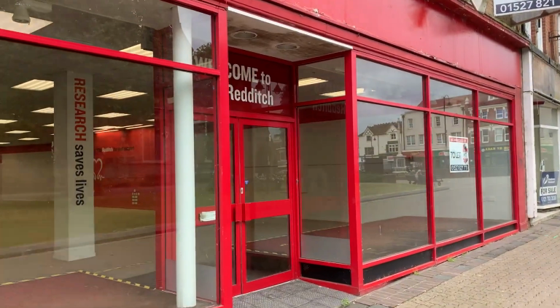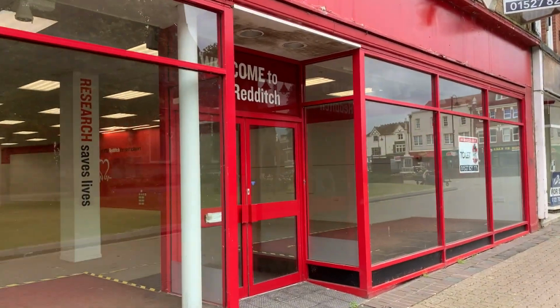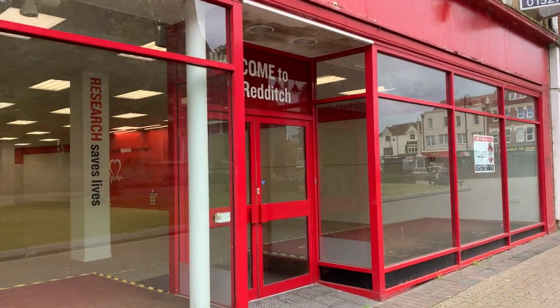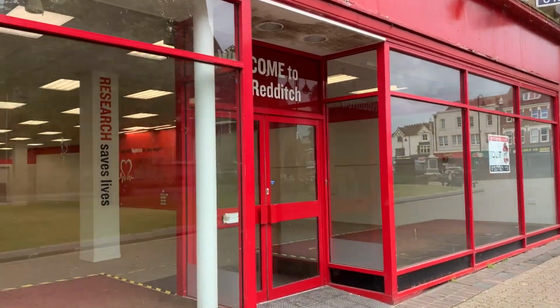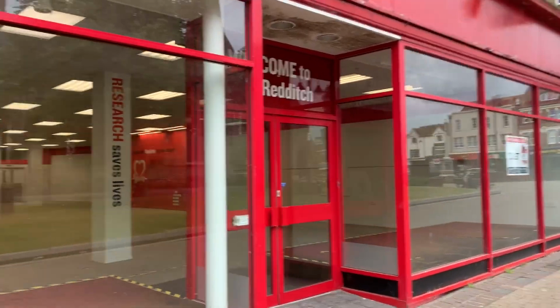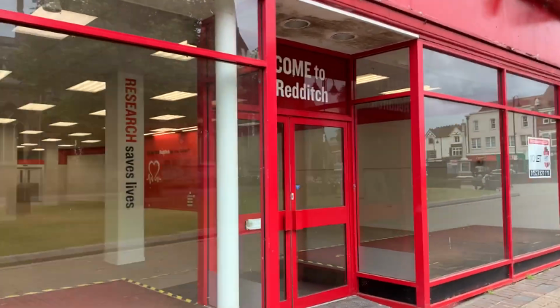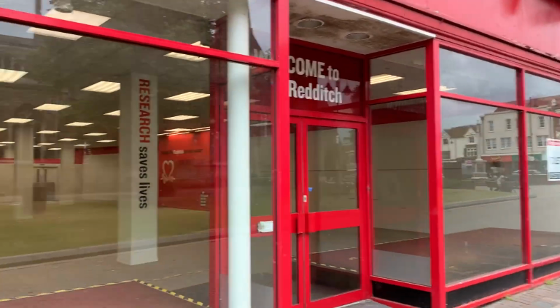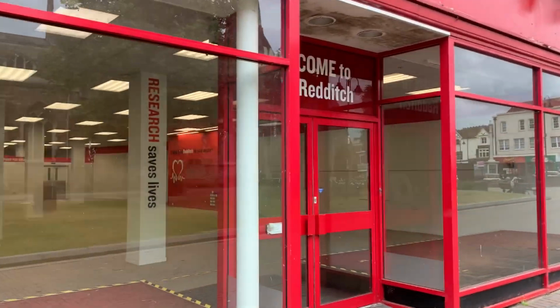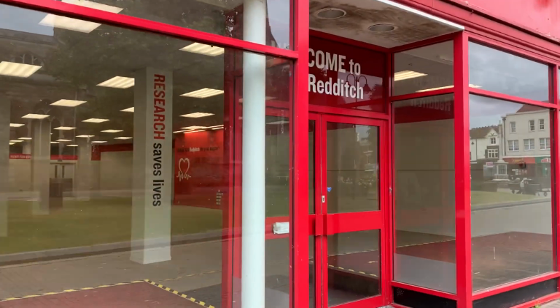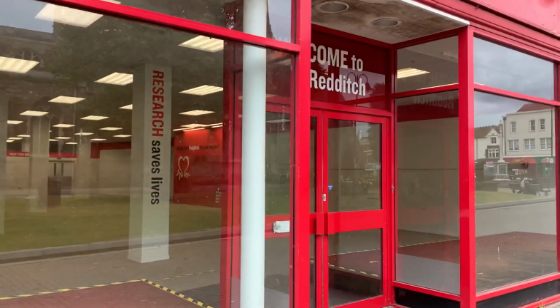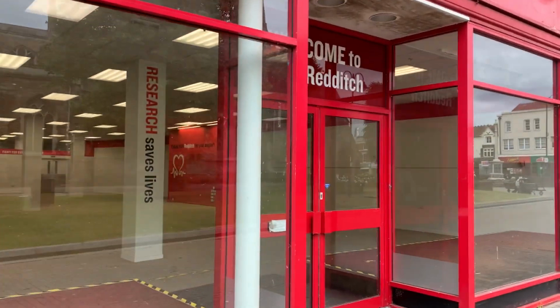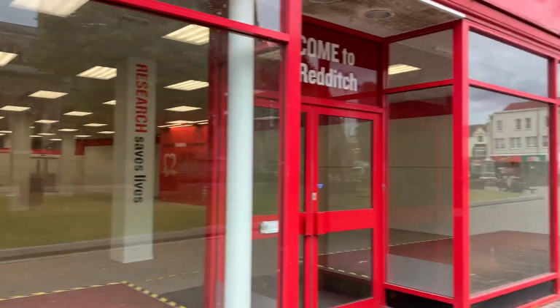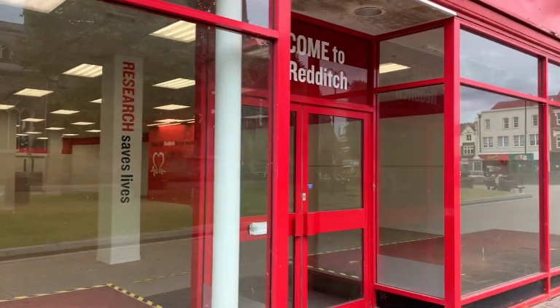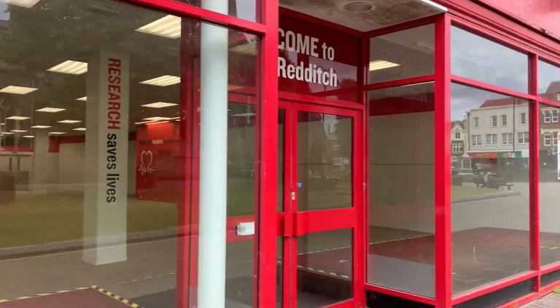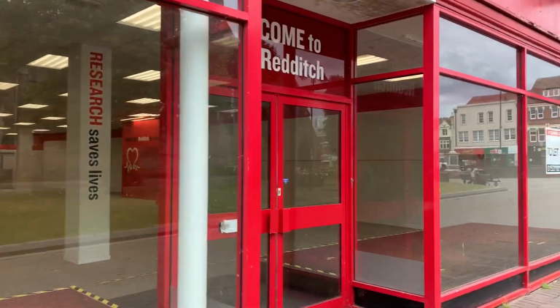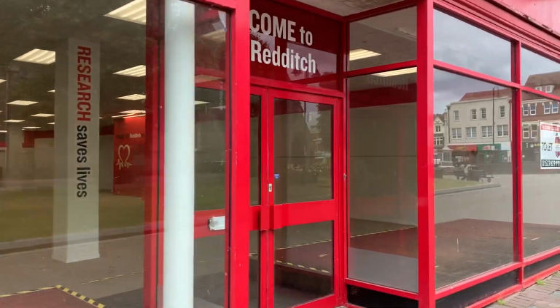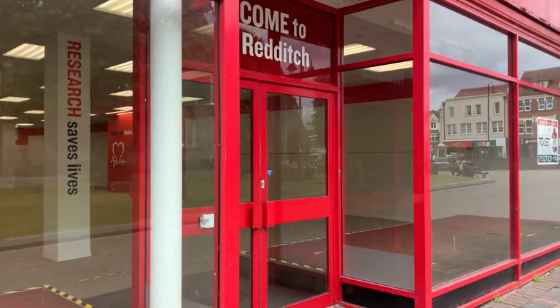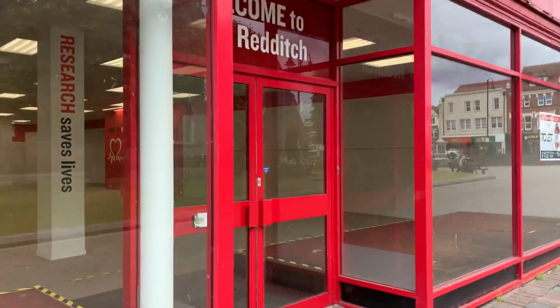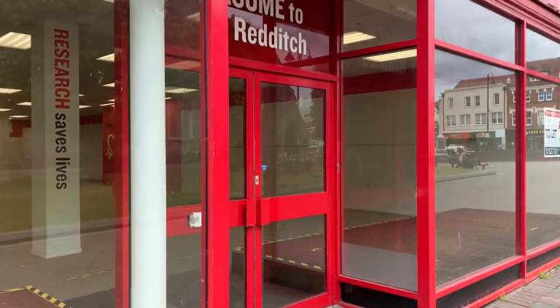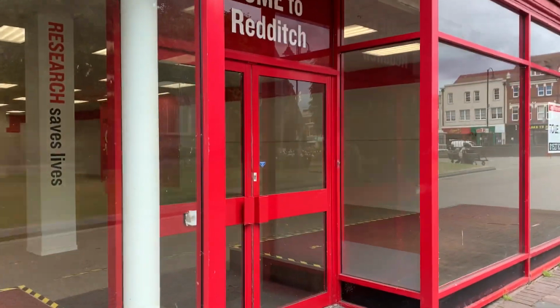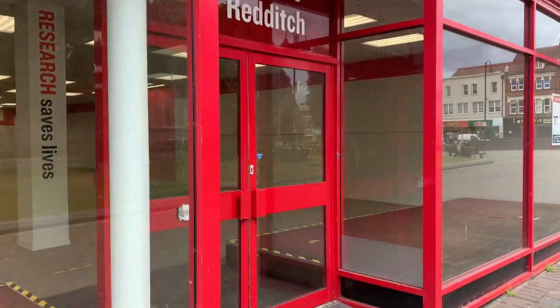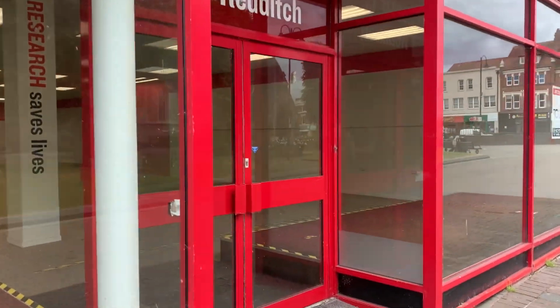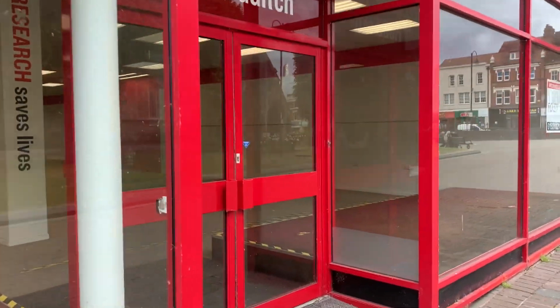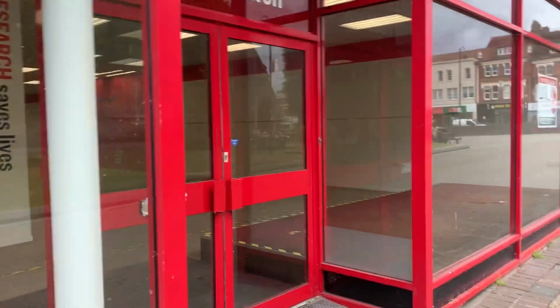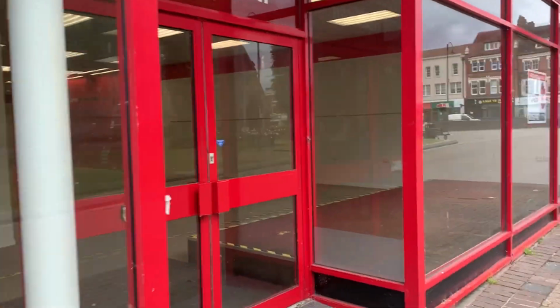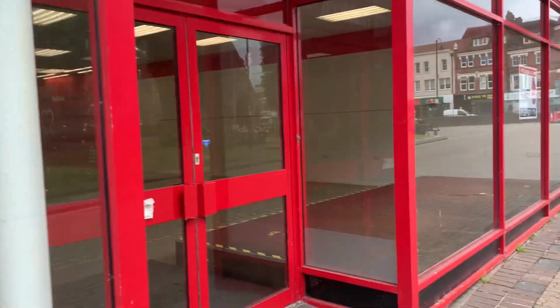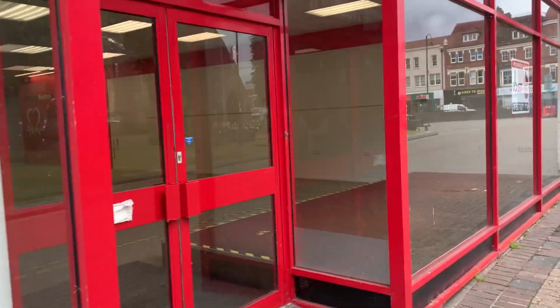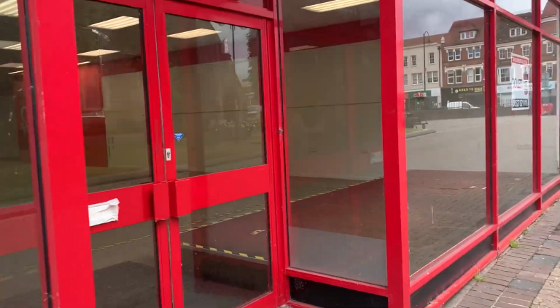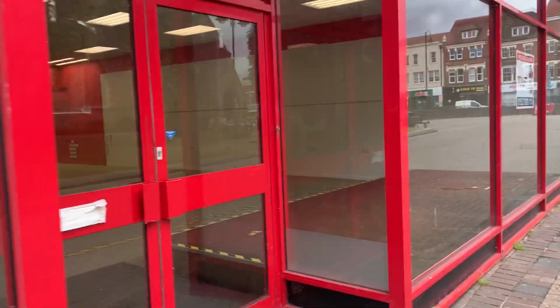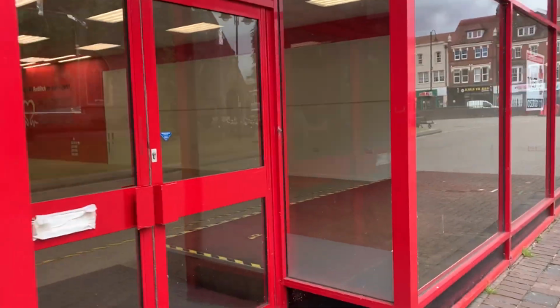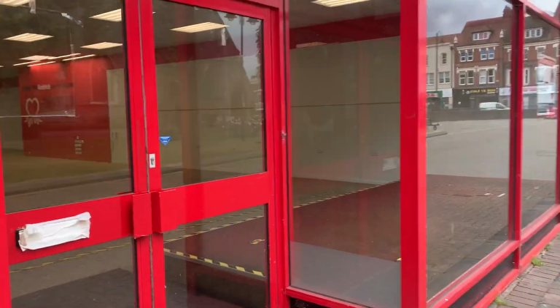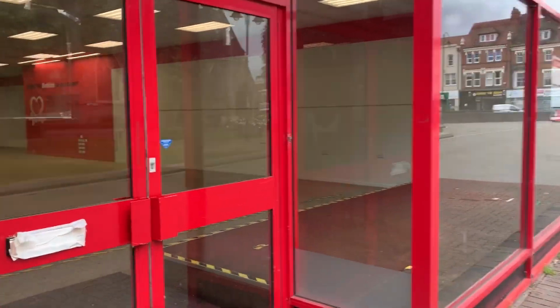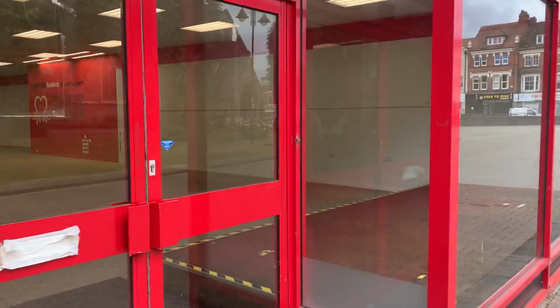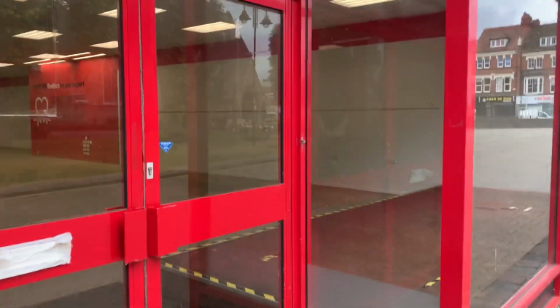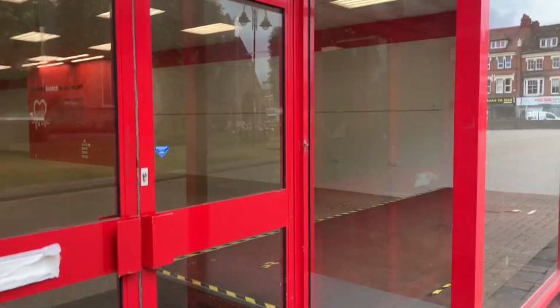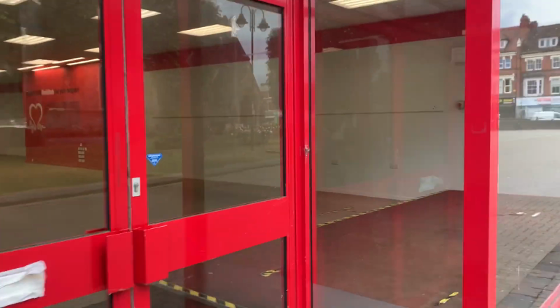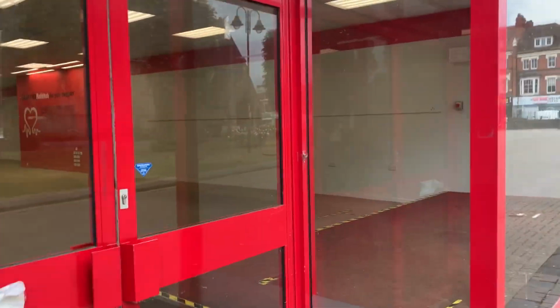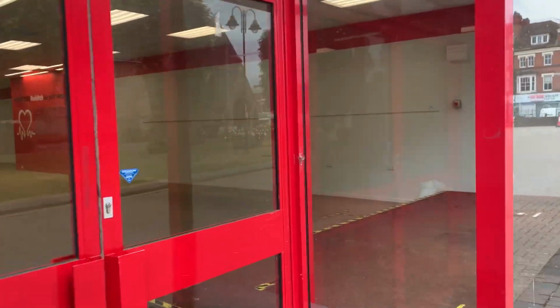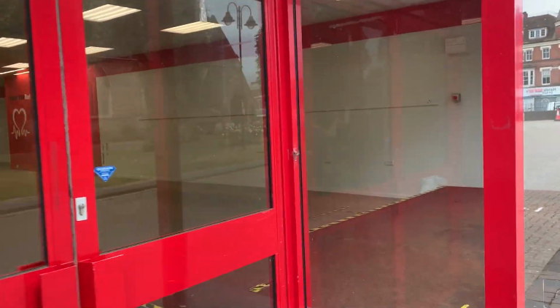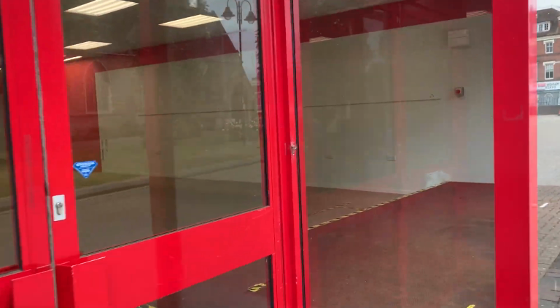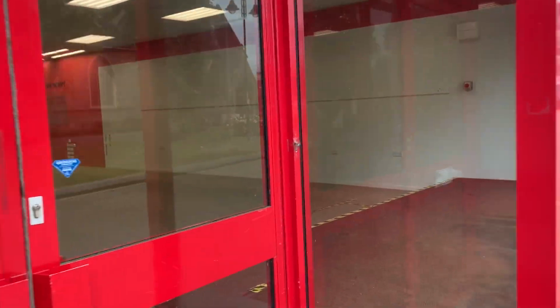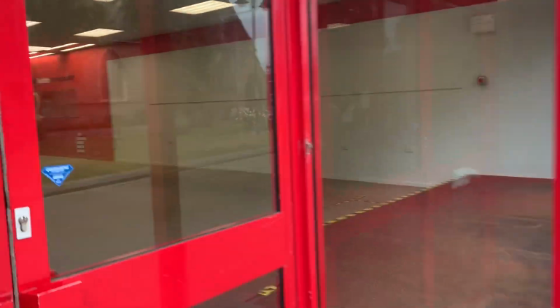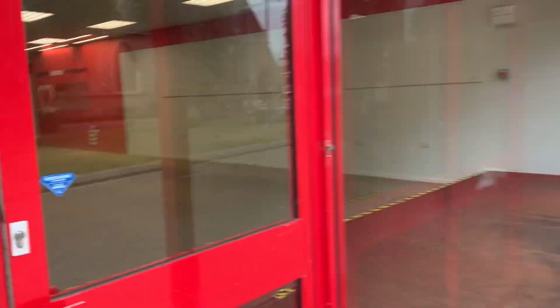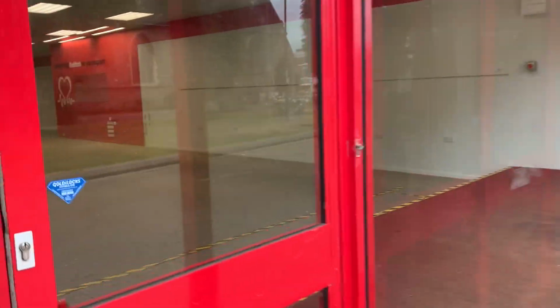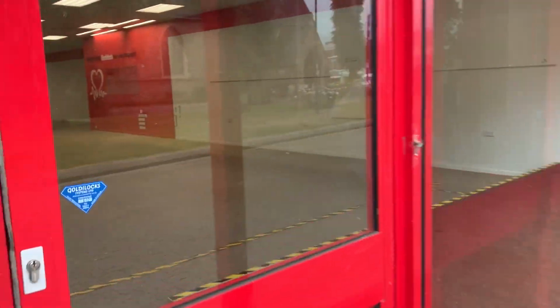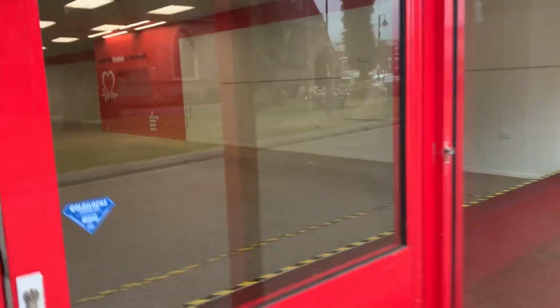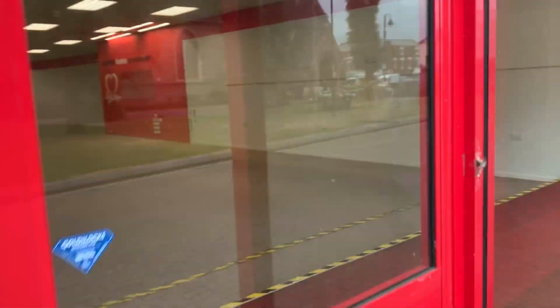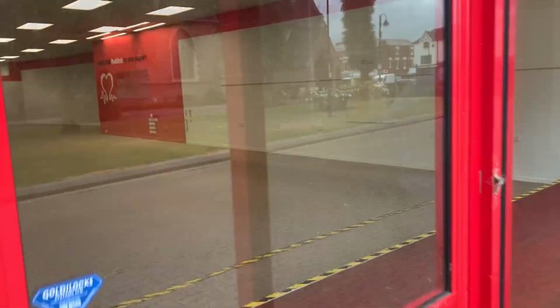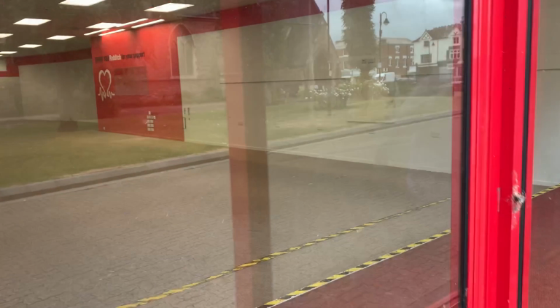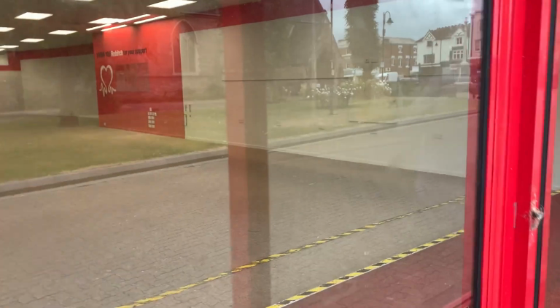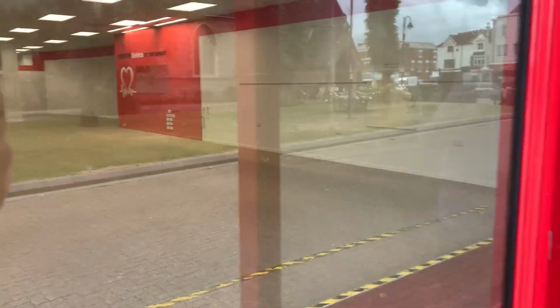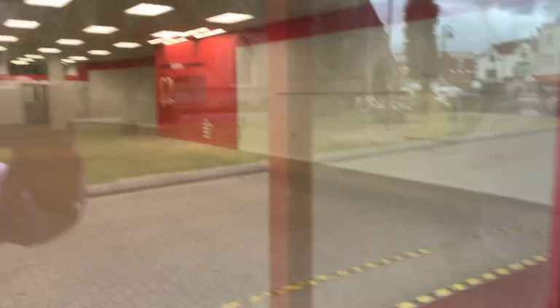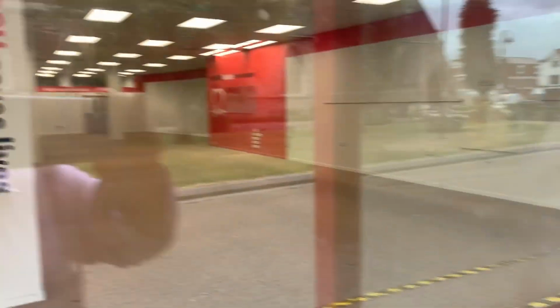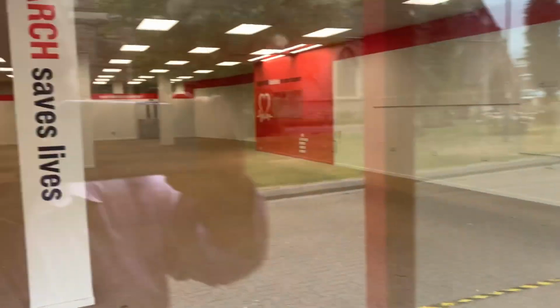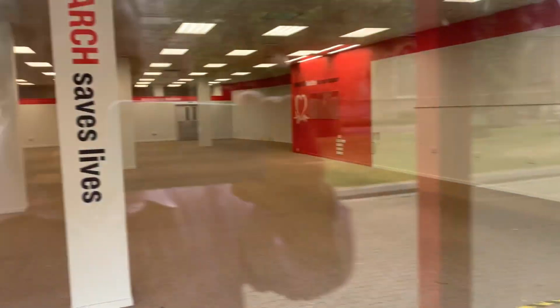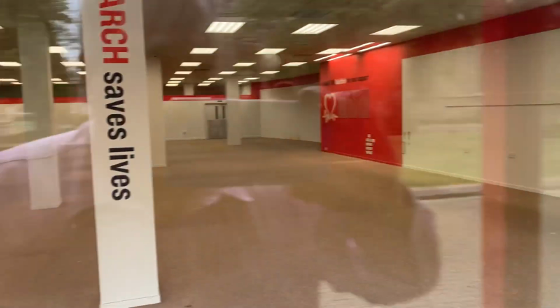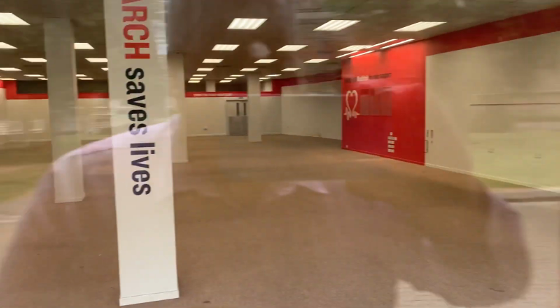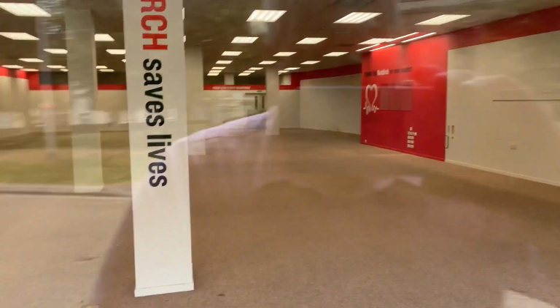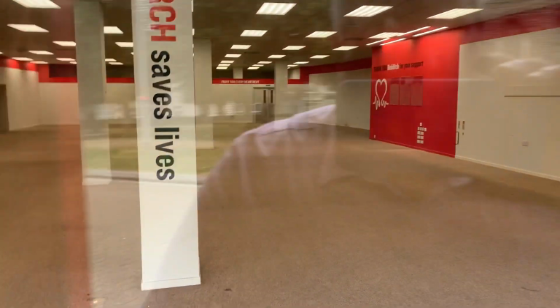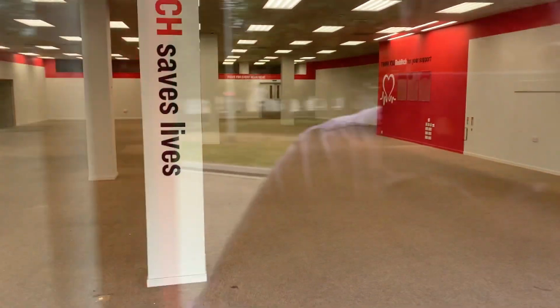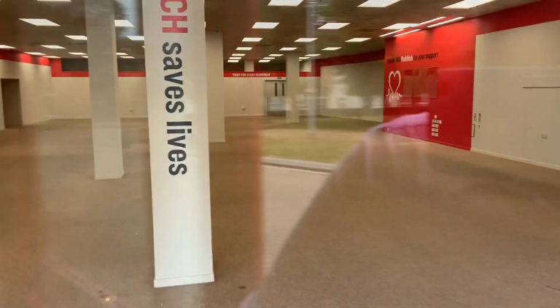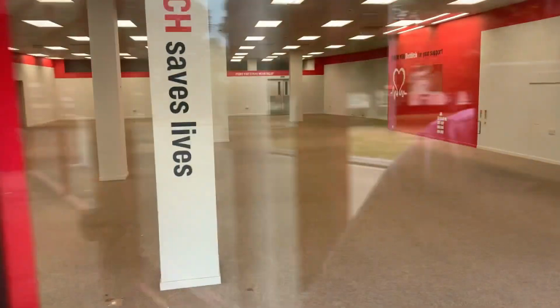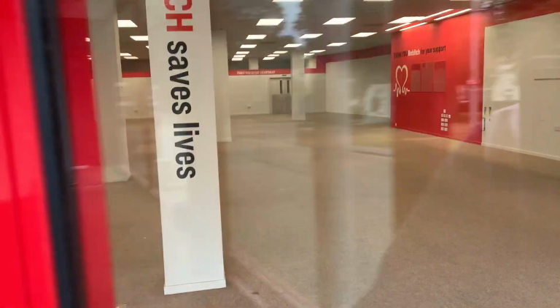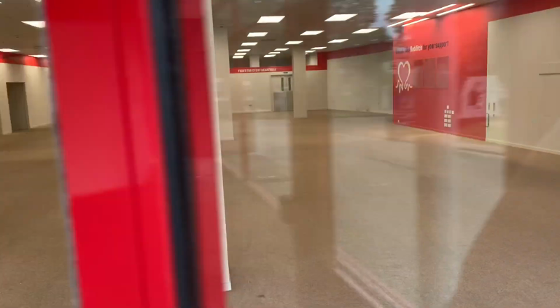10,000 odd square feet, superb retail premises, now available Freehold.